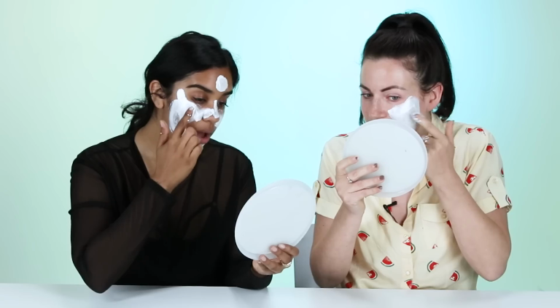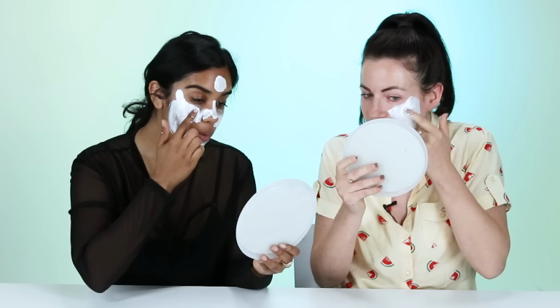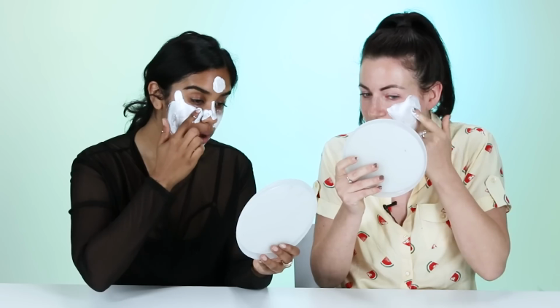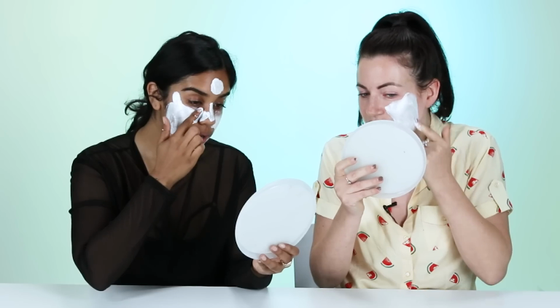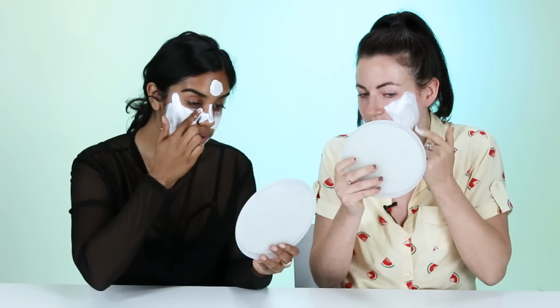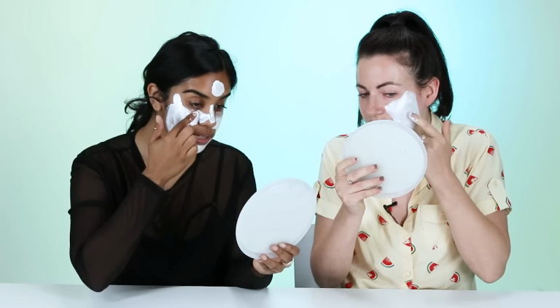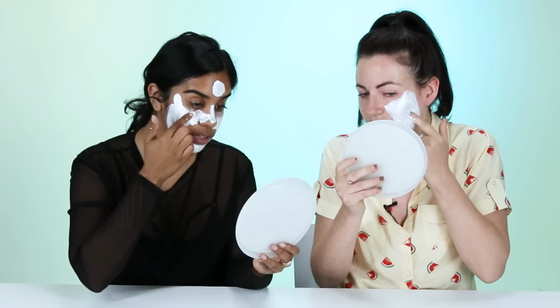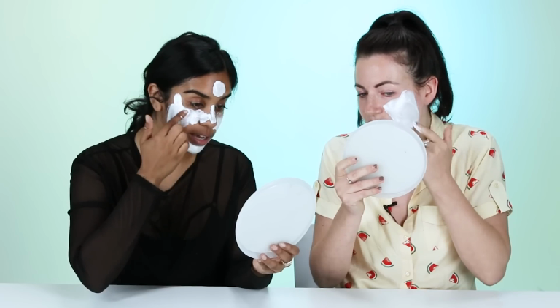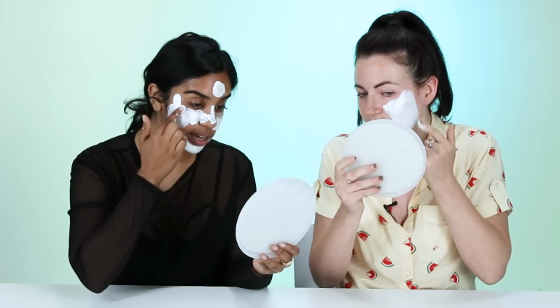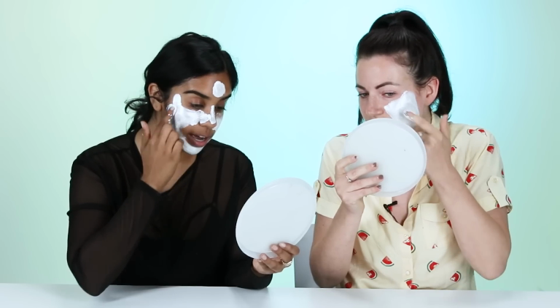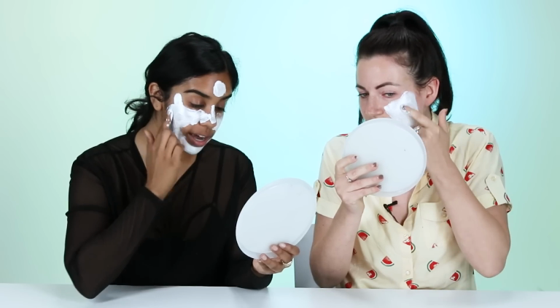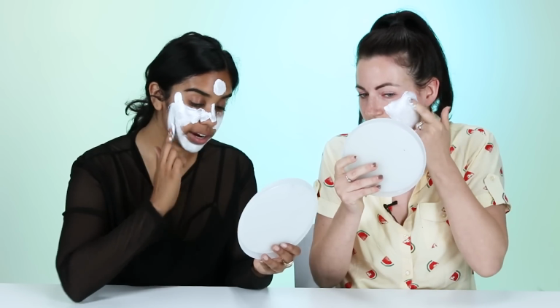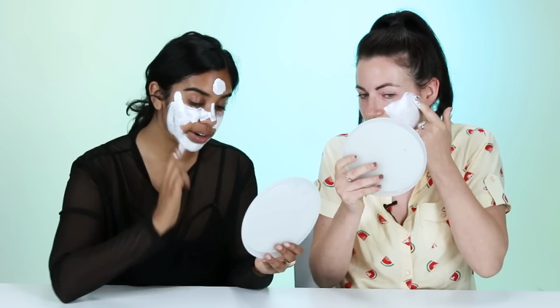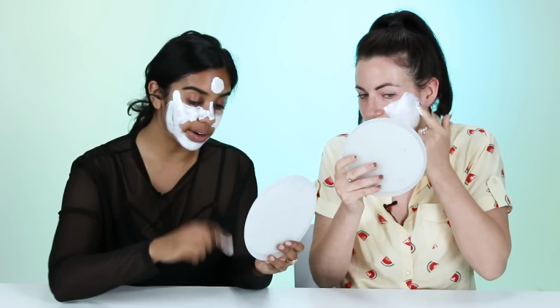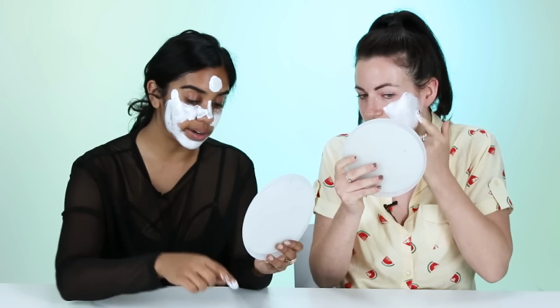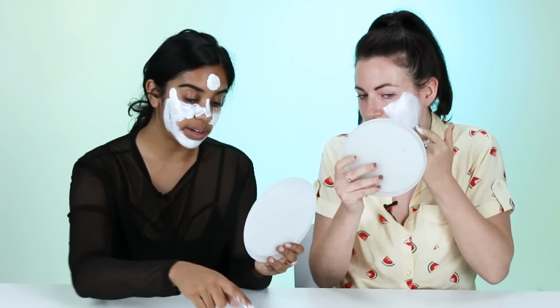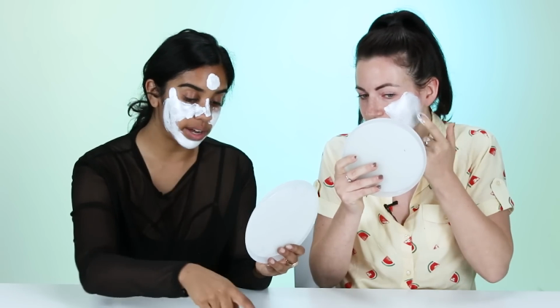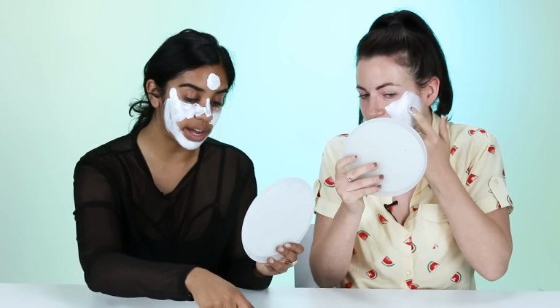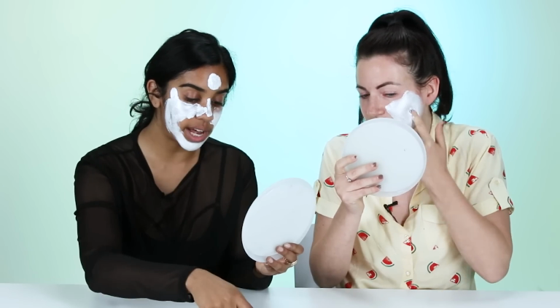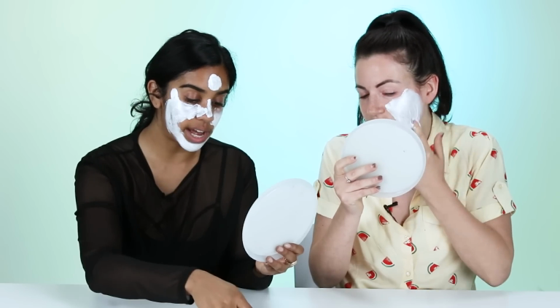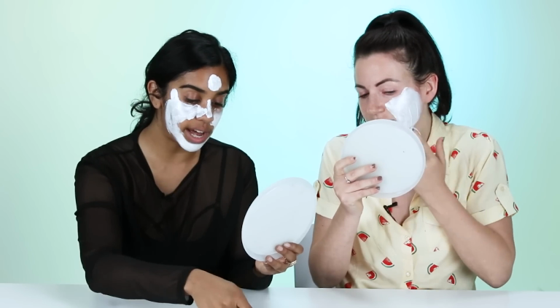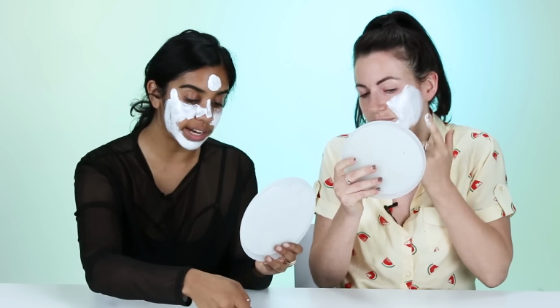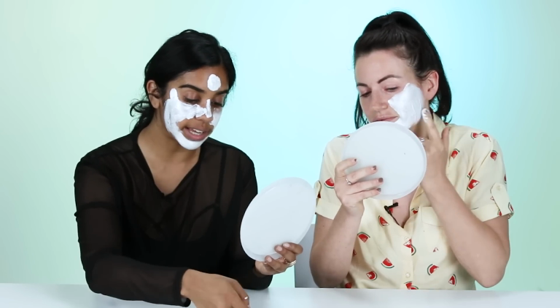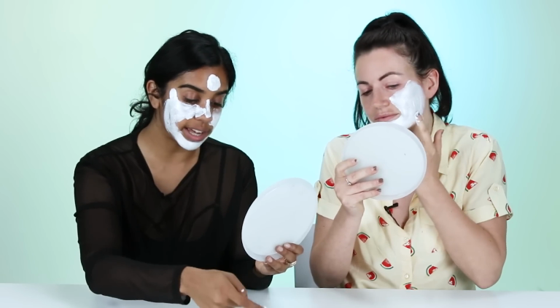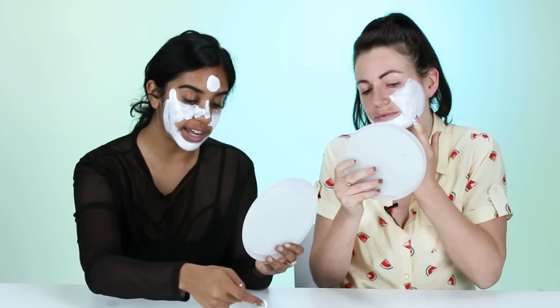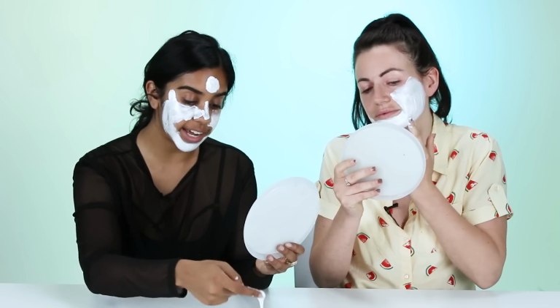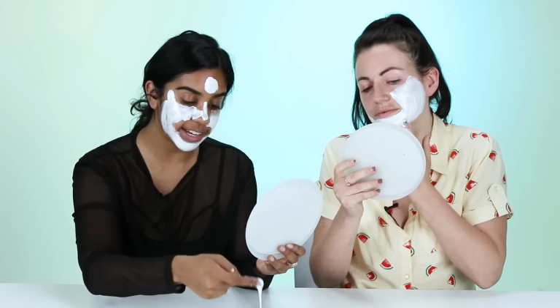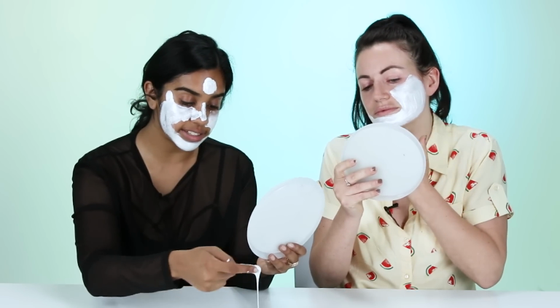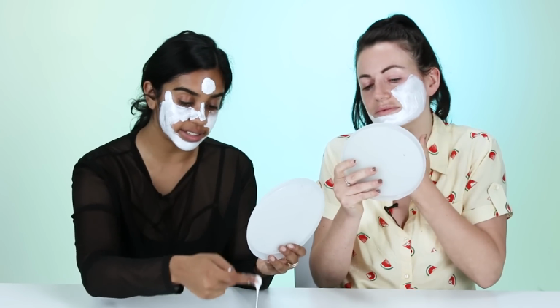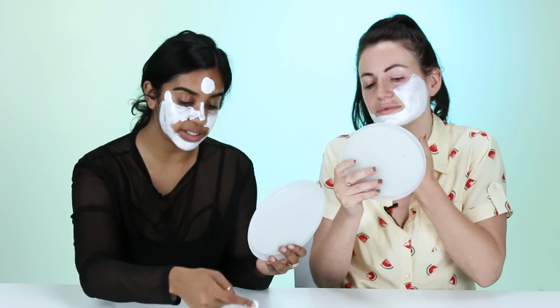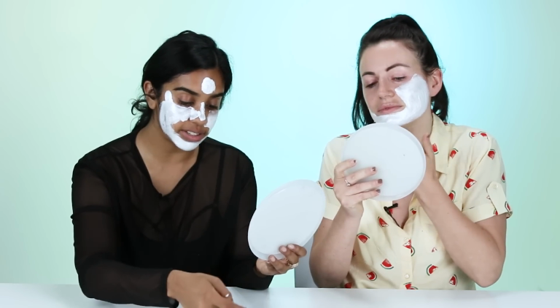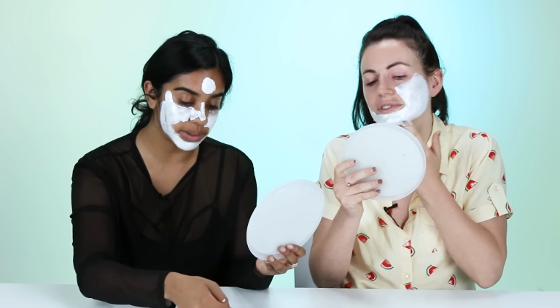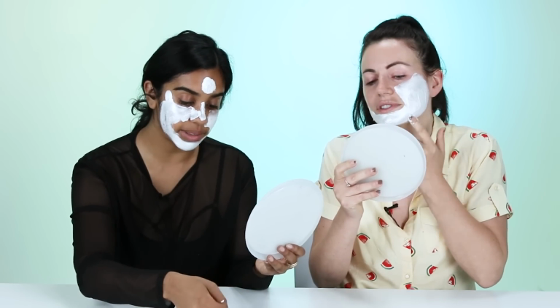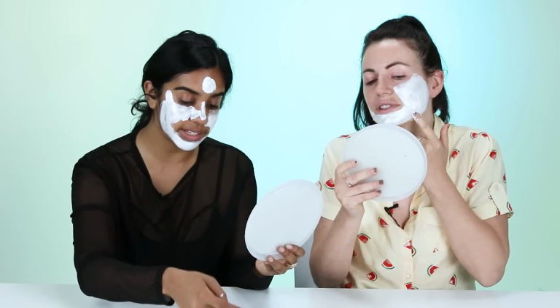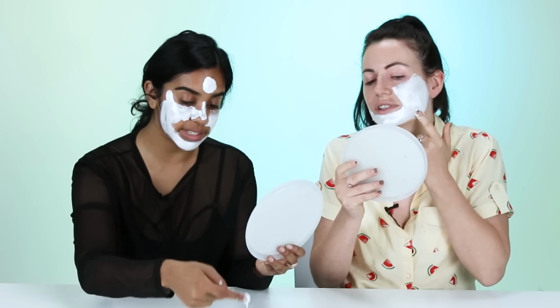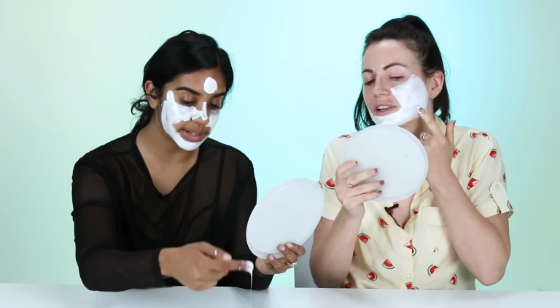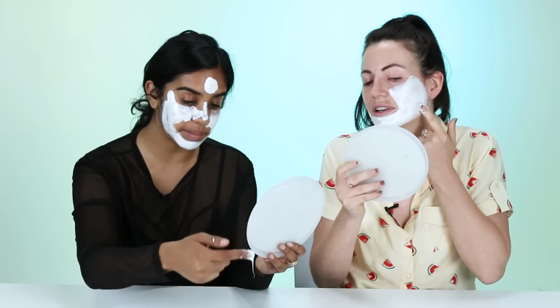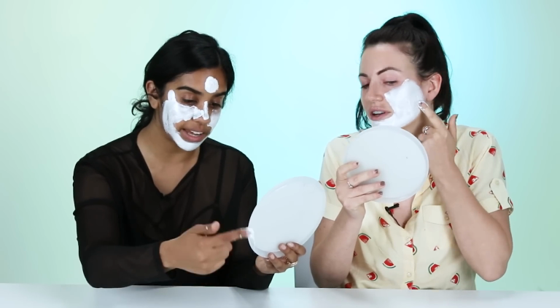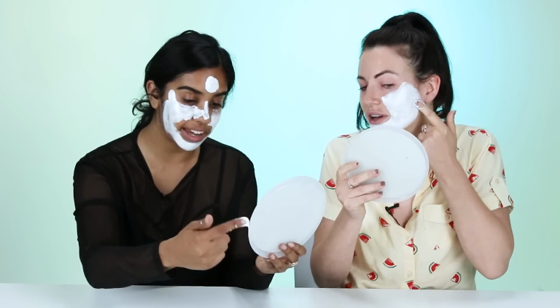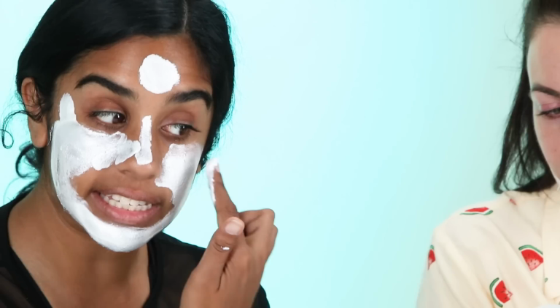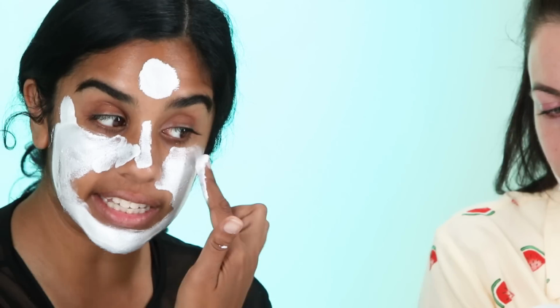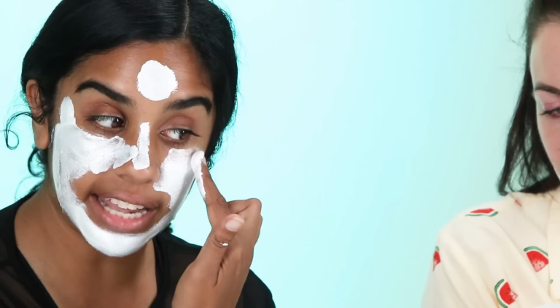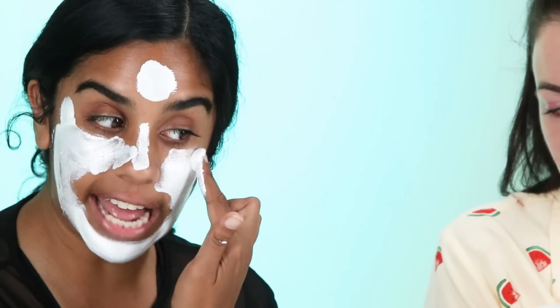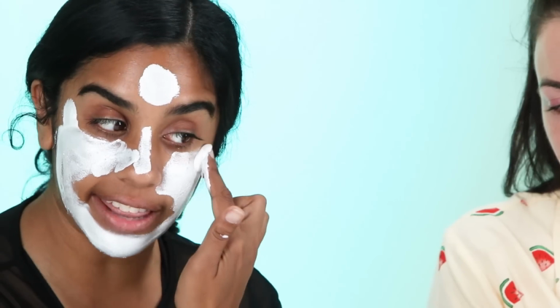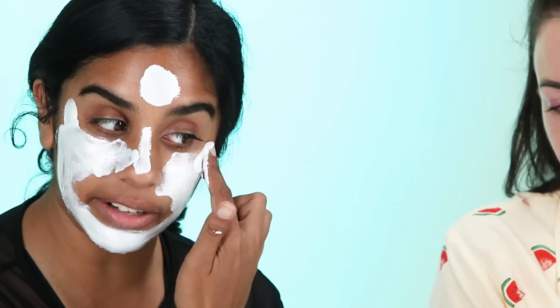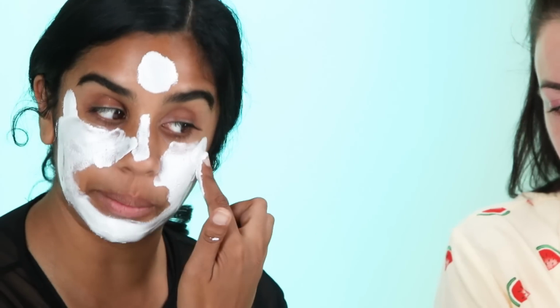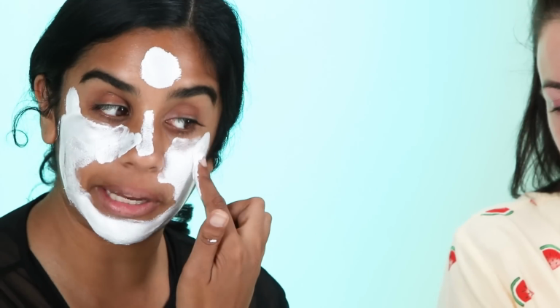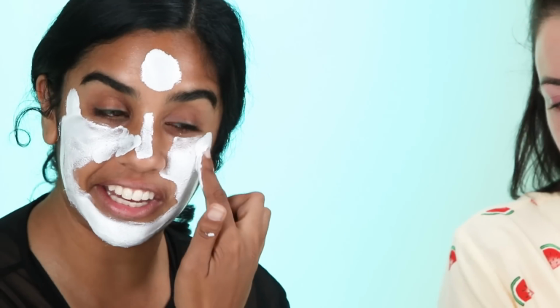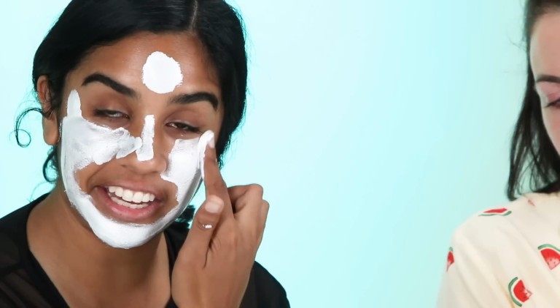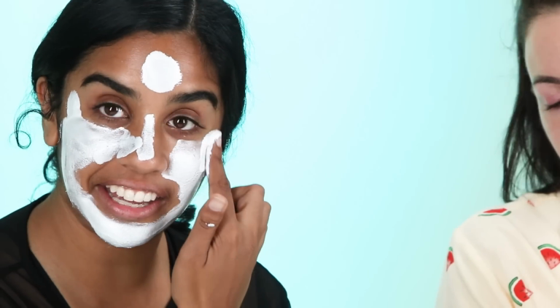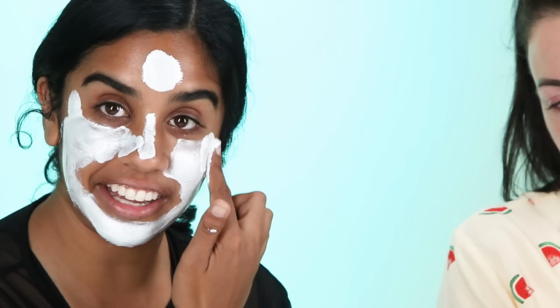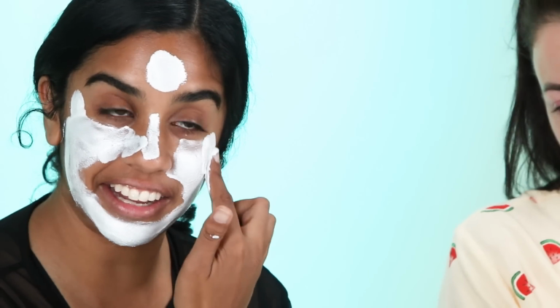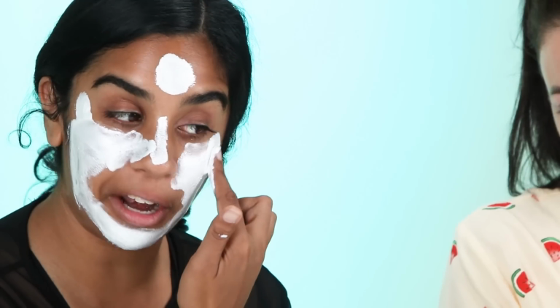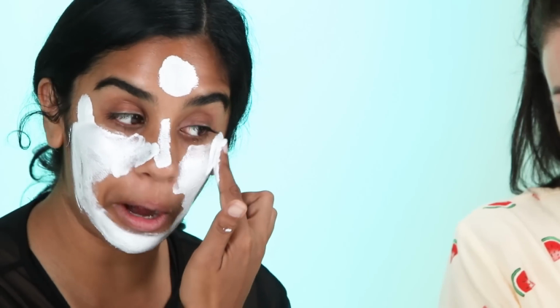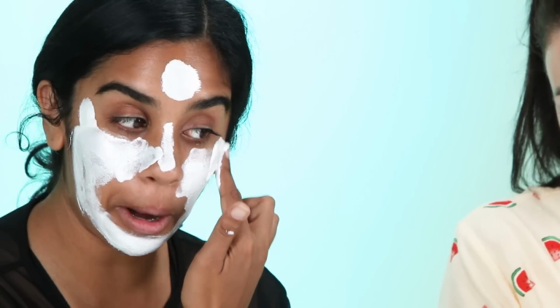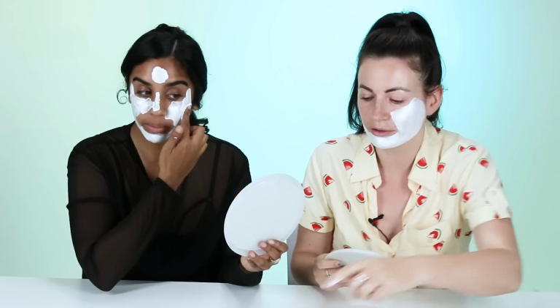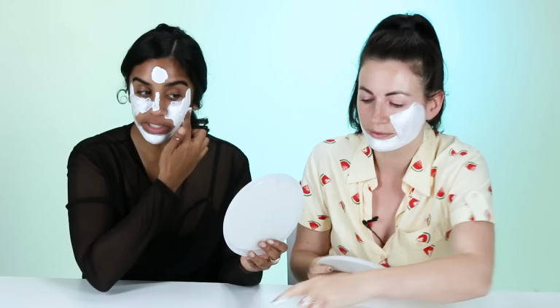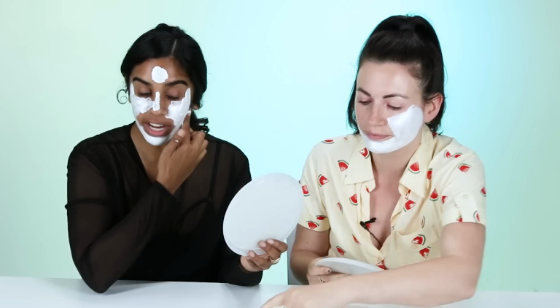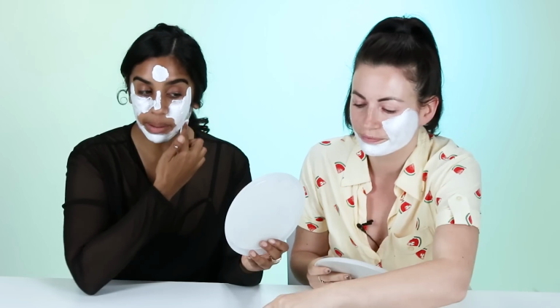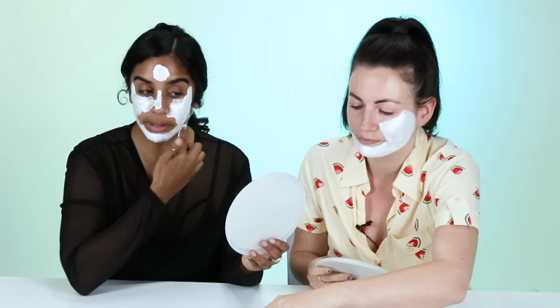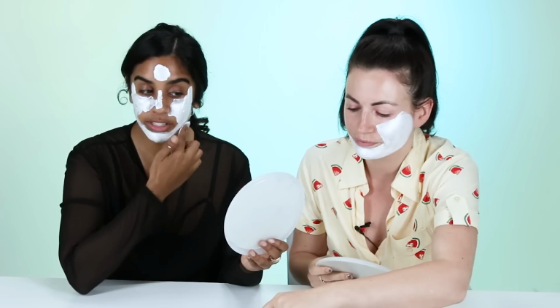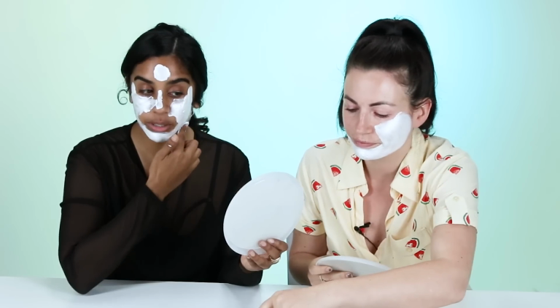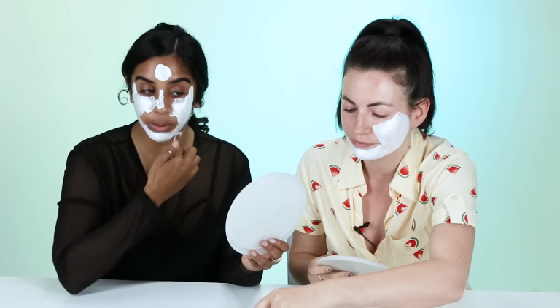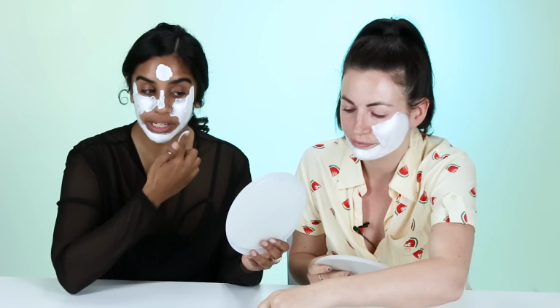I want to hire a hot guy to do this to me. Slather me in diamond cream.